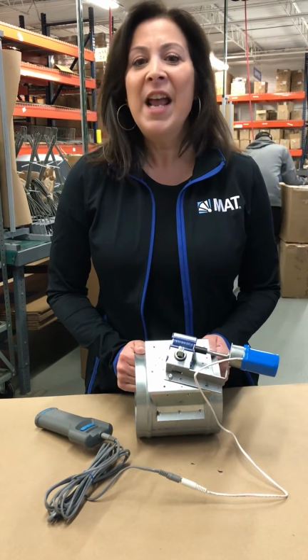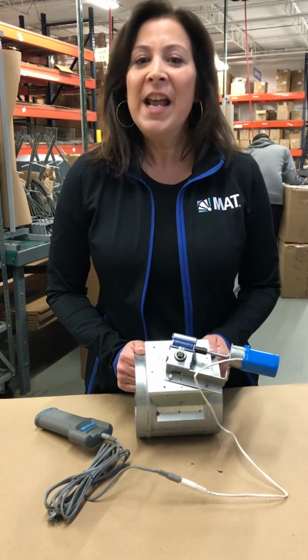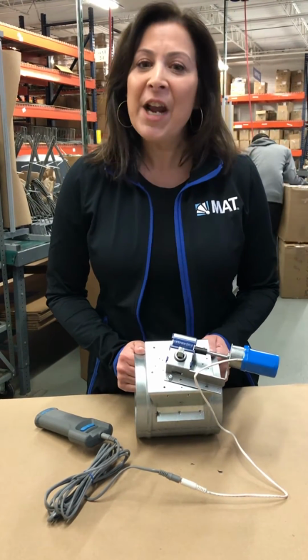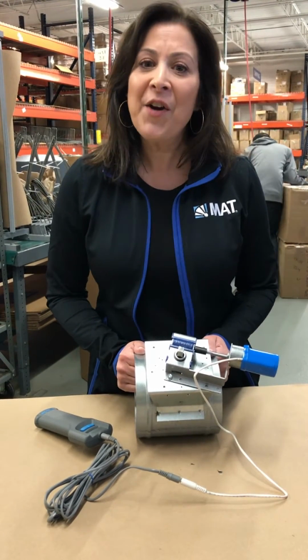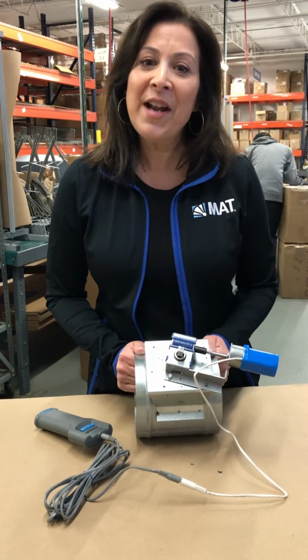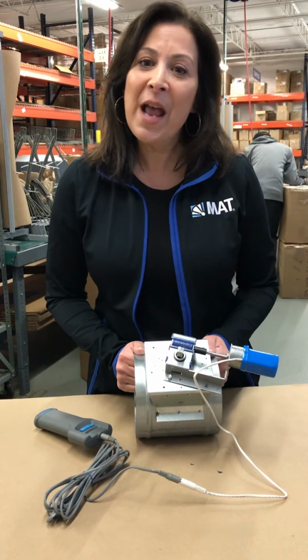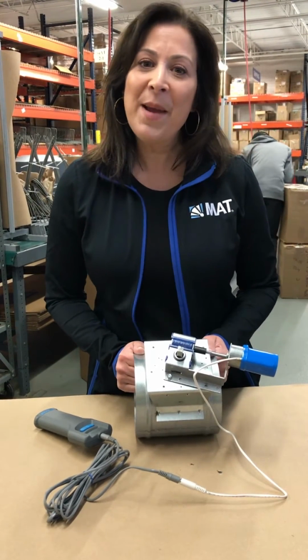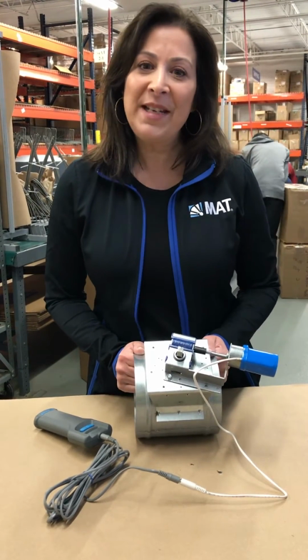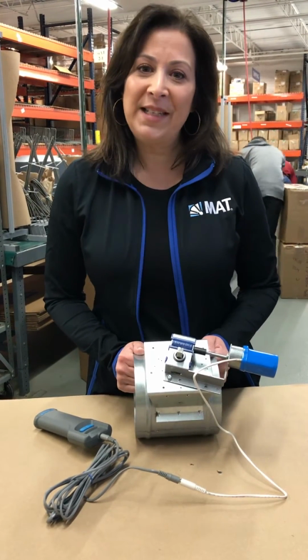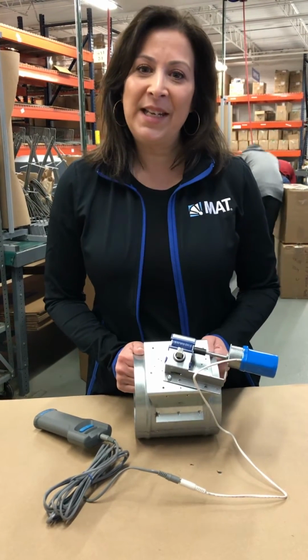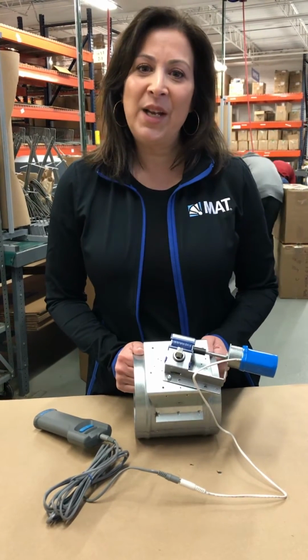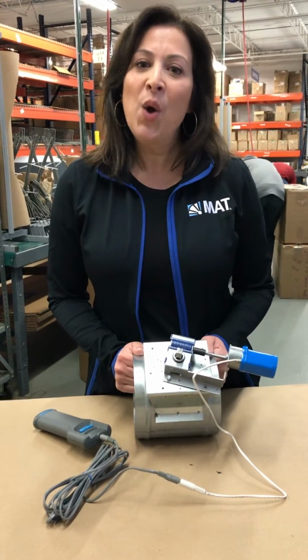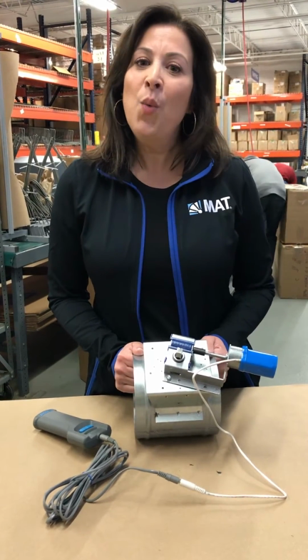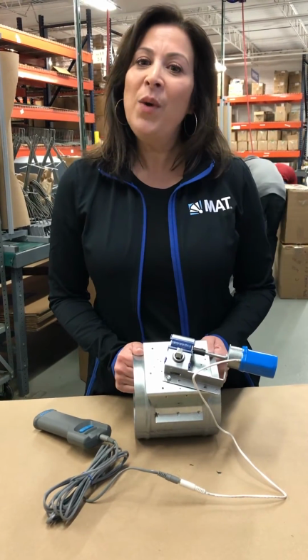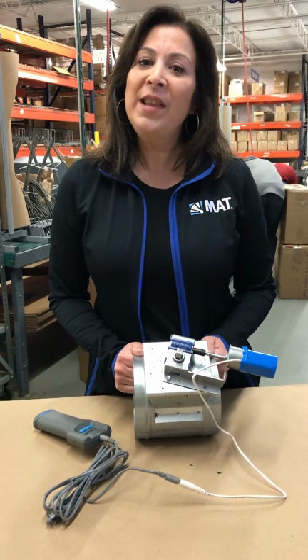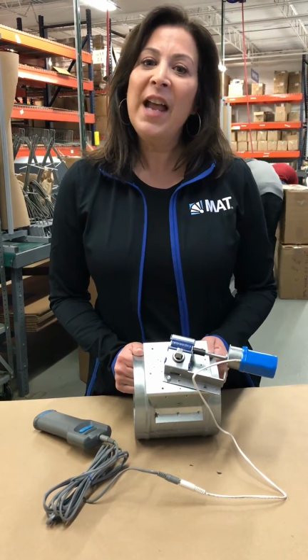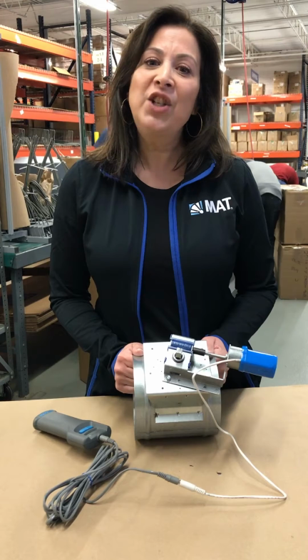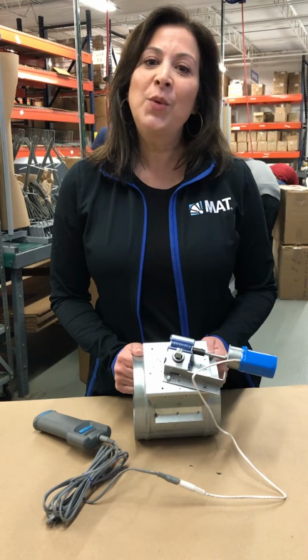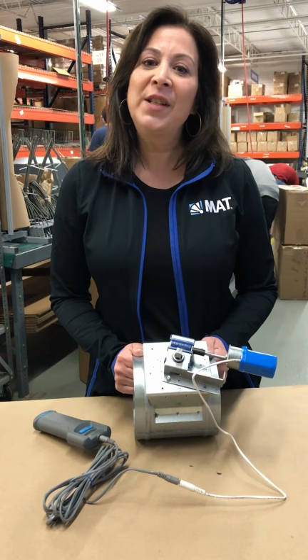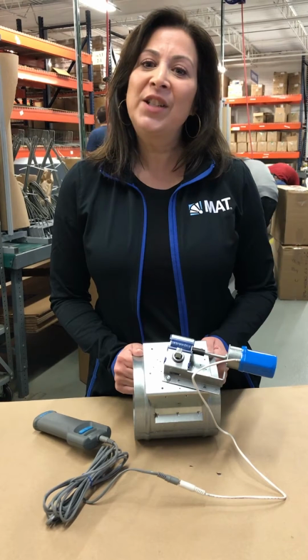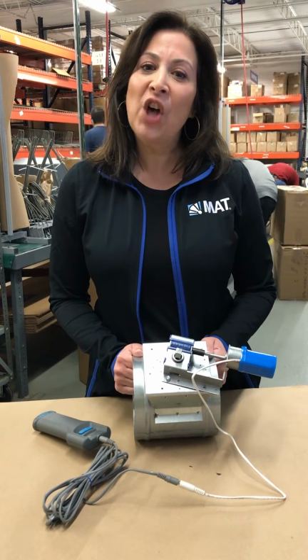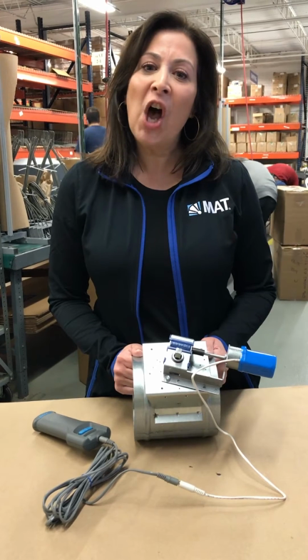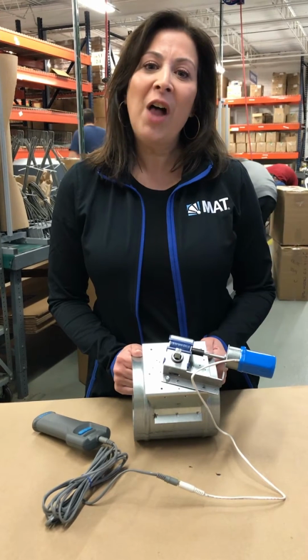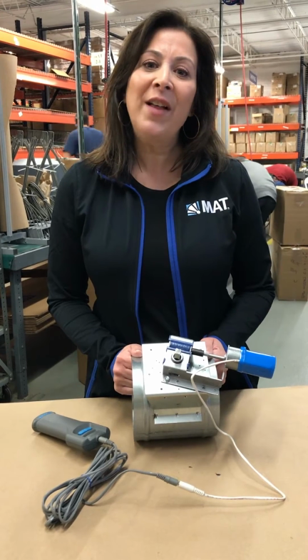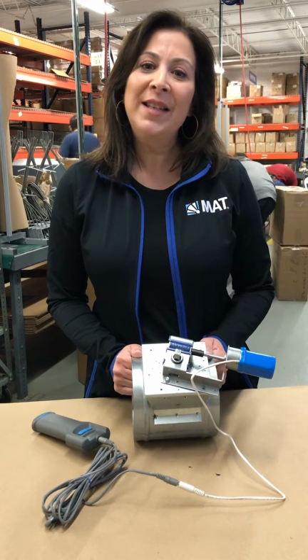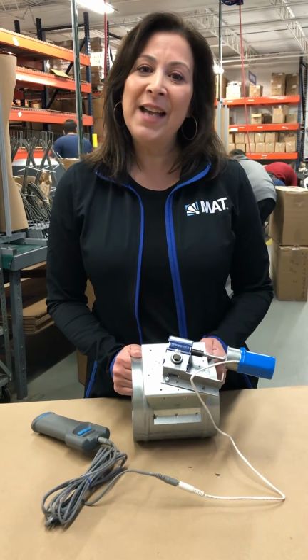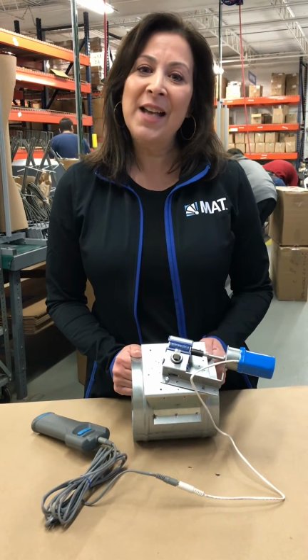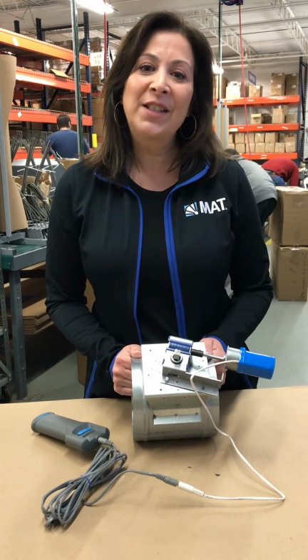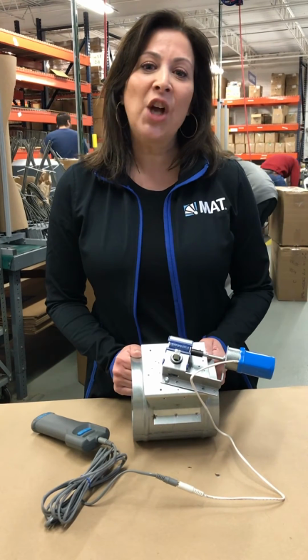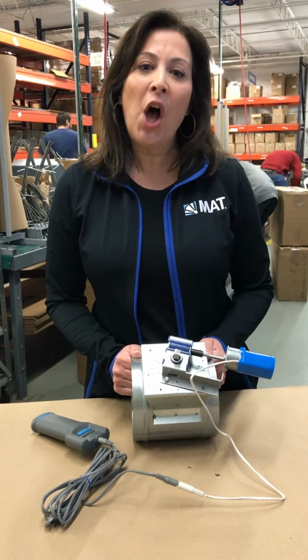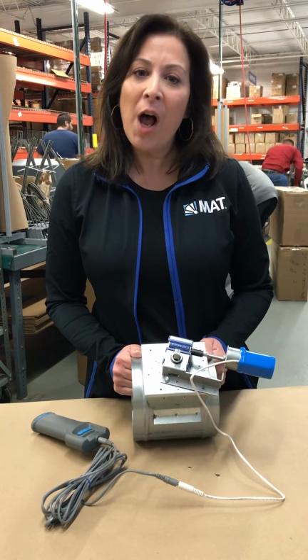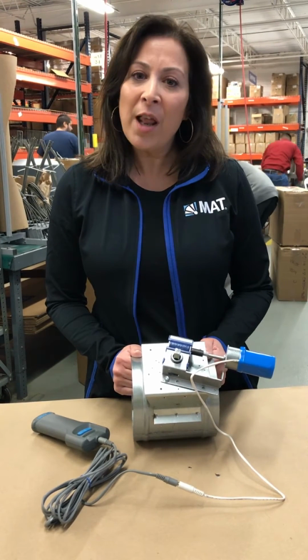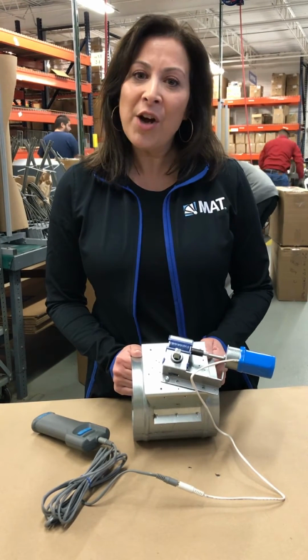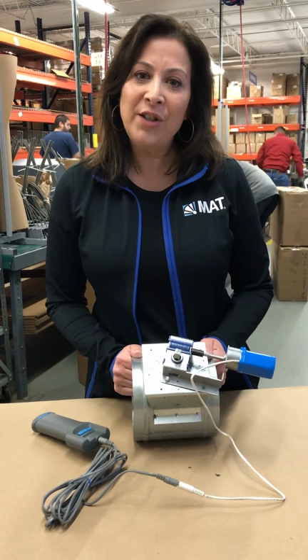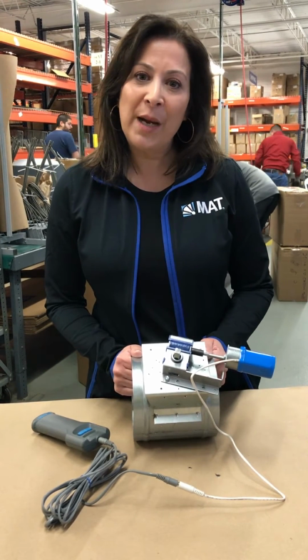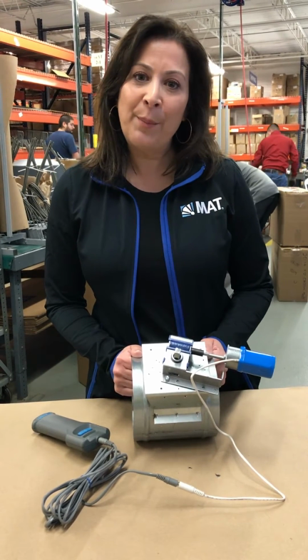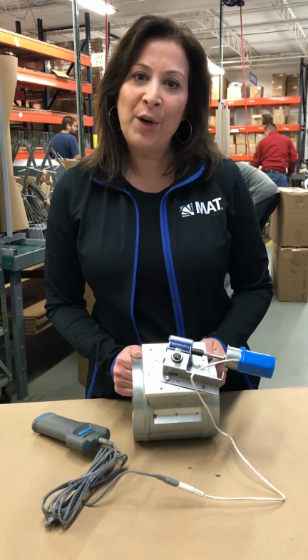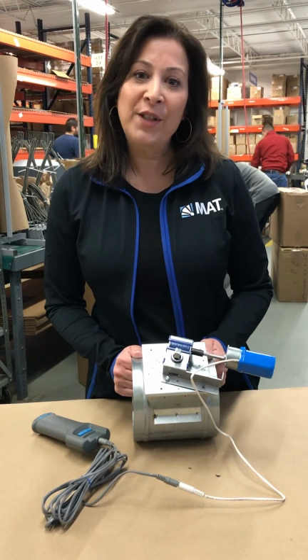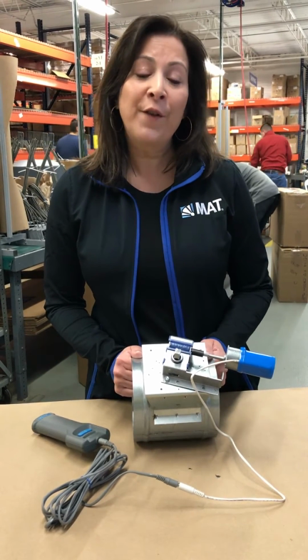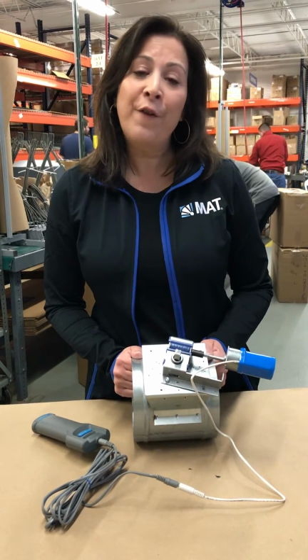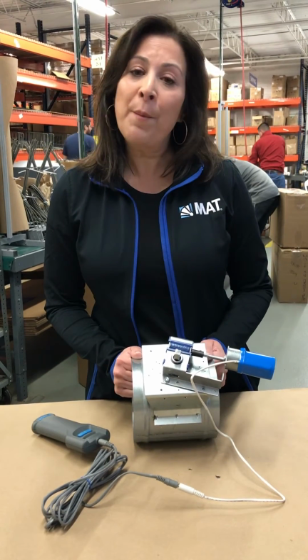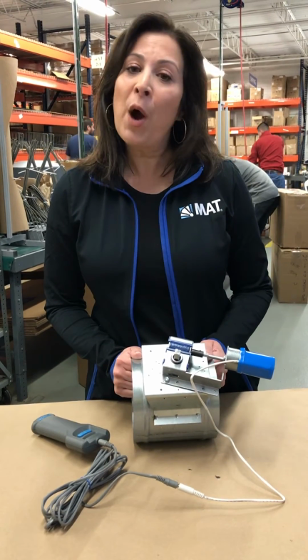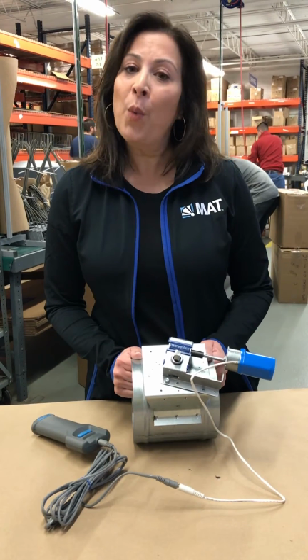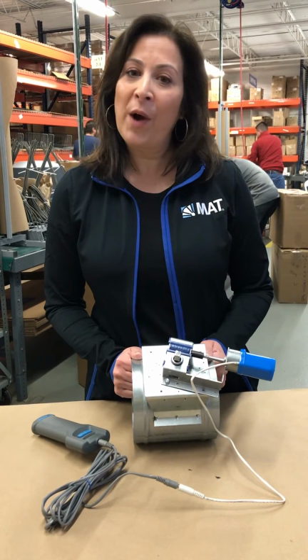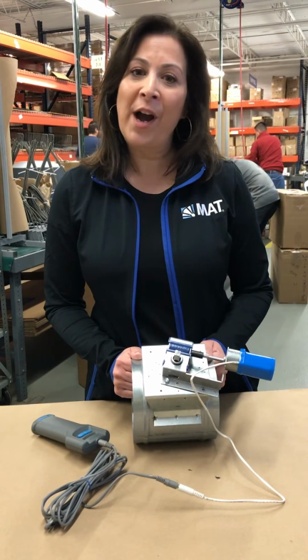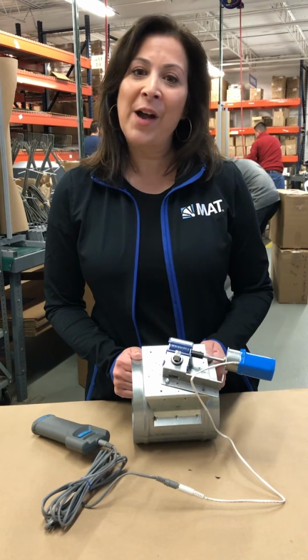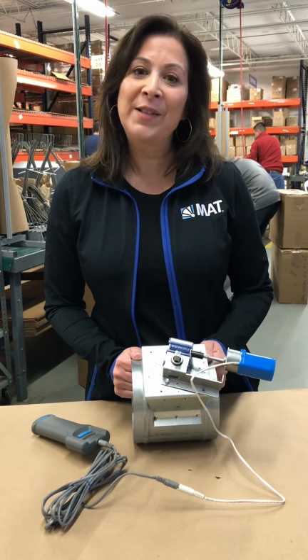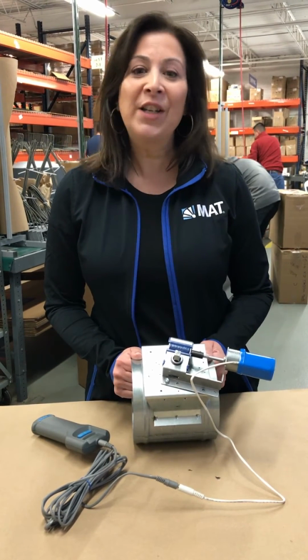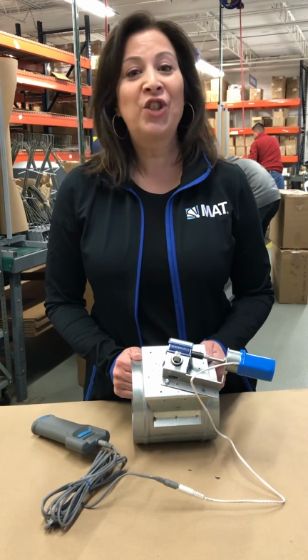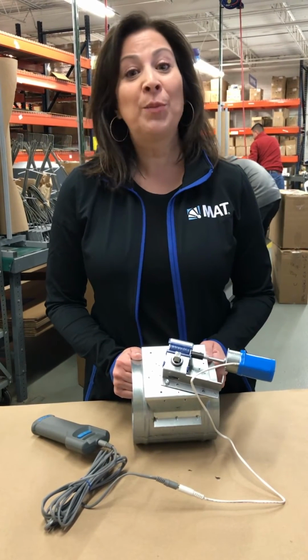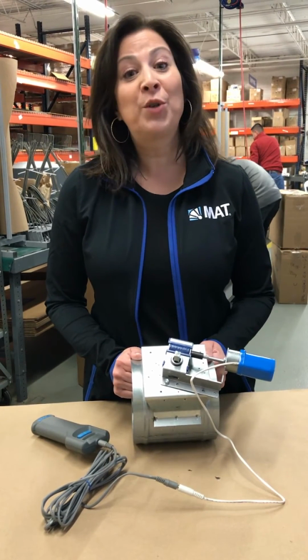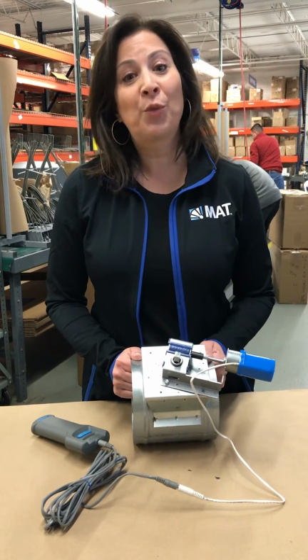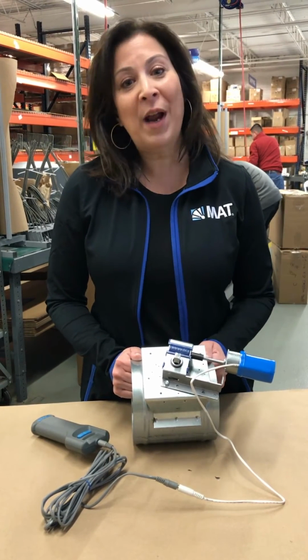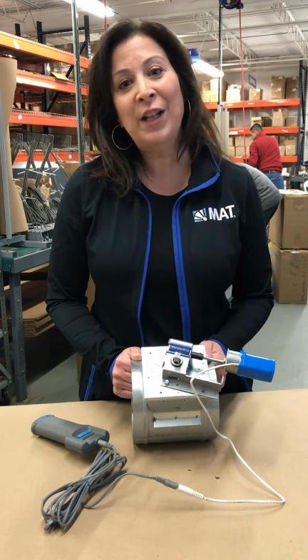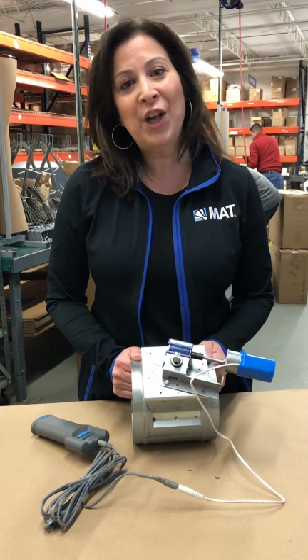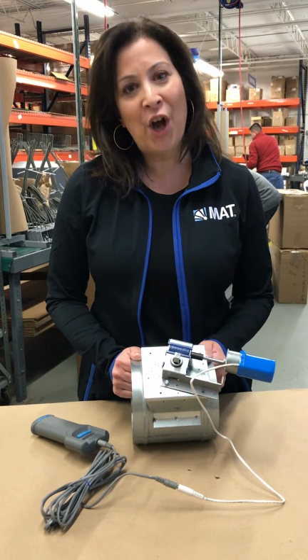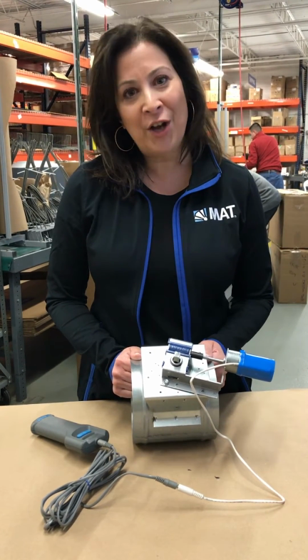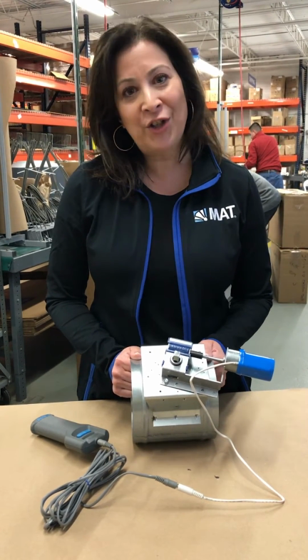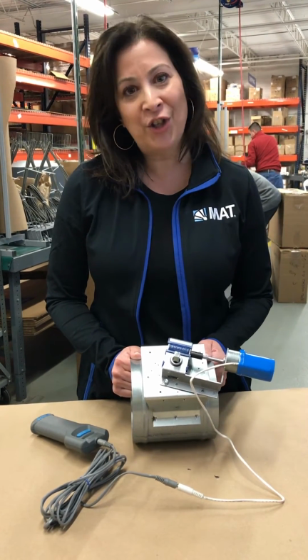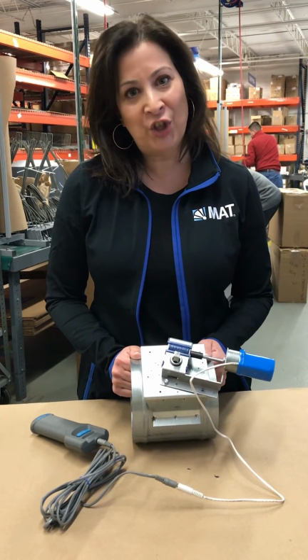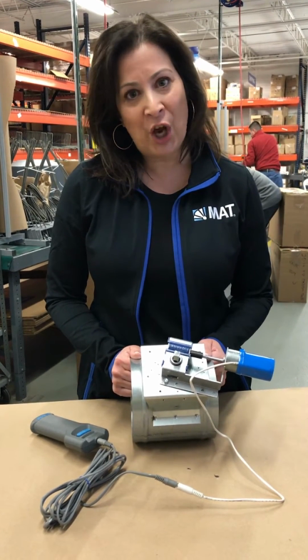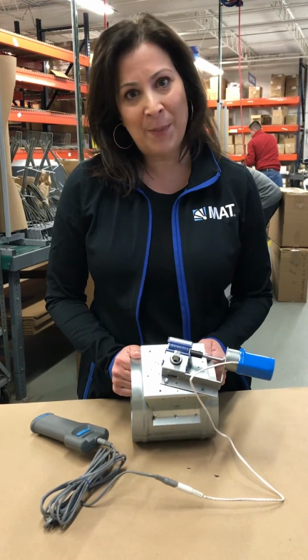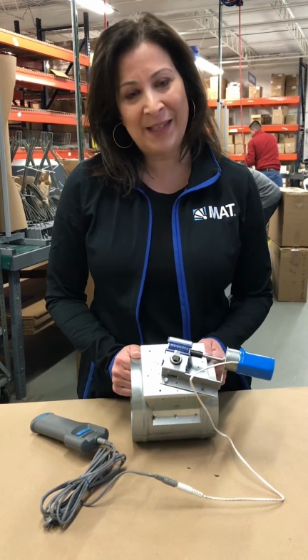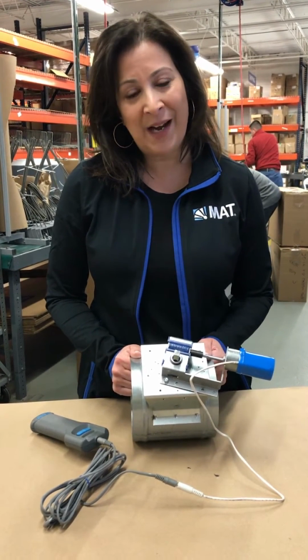Here at MAT, we like to install and test all our dampers from our warehouse and ship directly onto the job site.